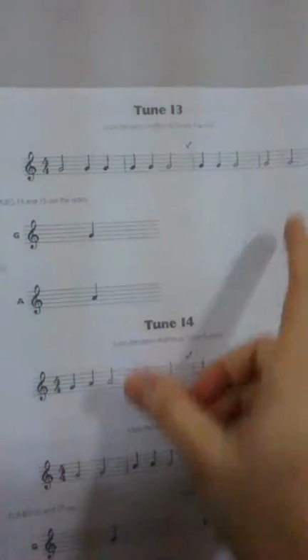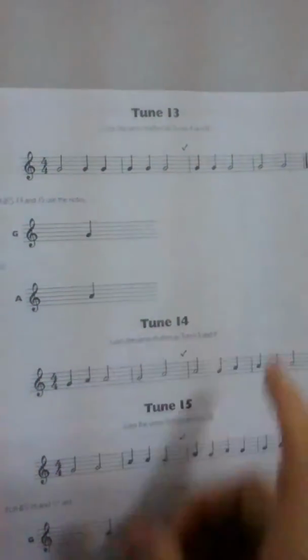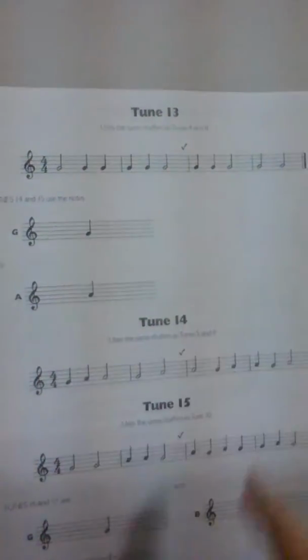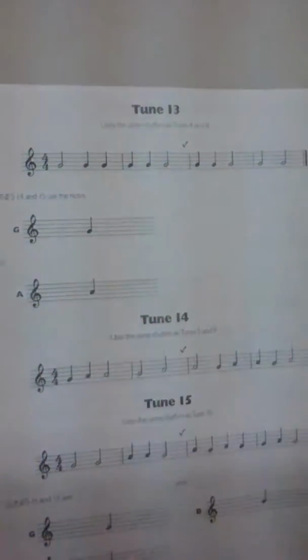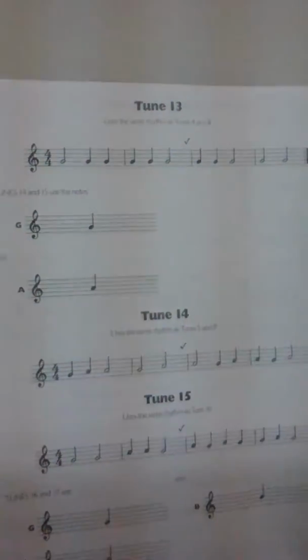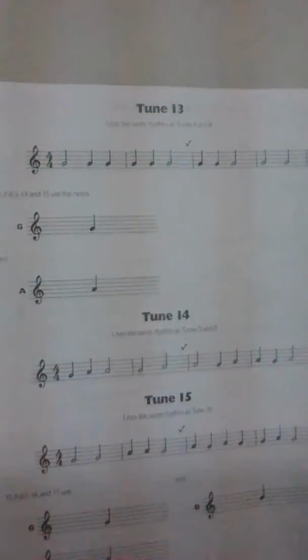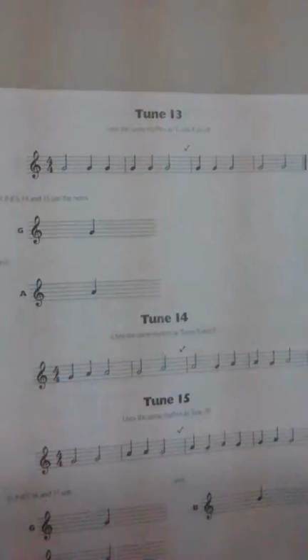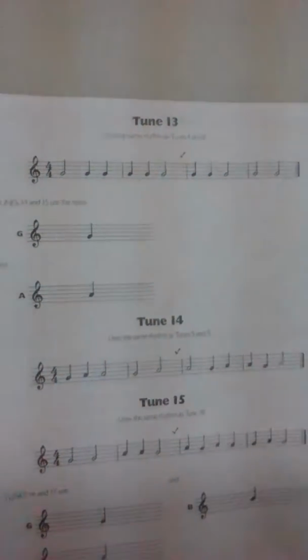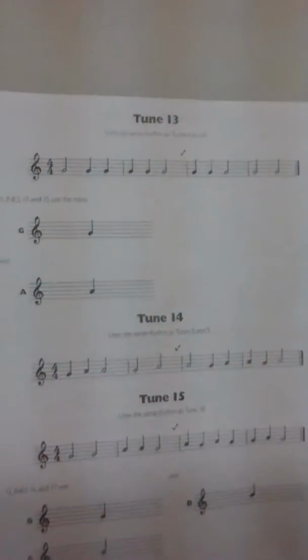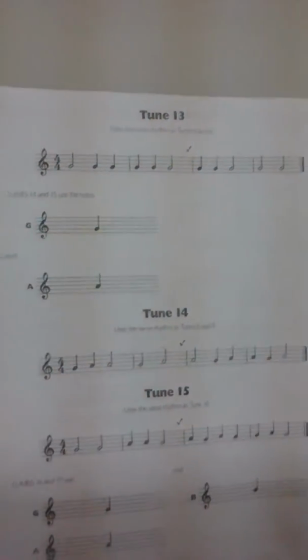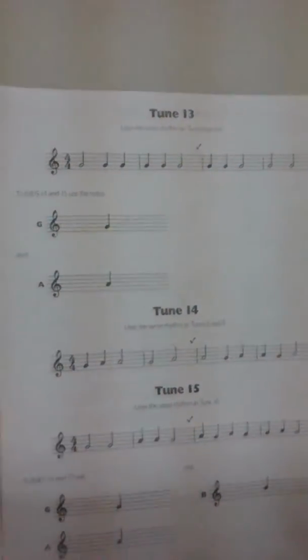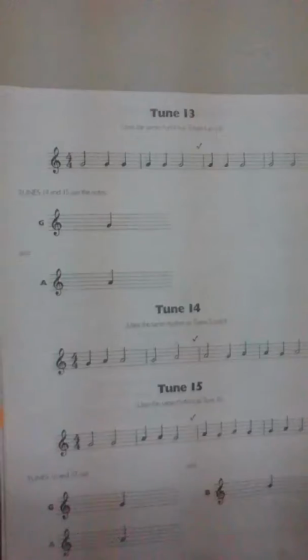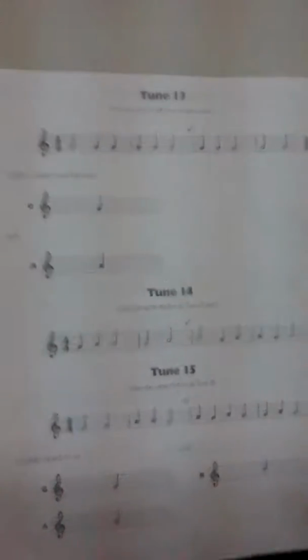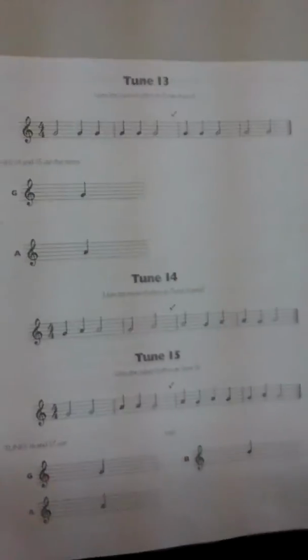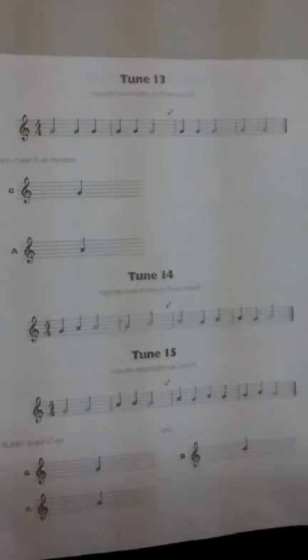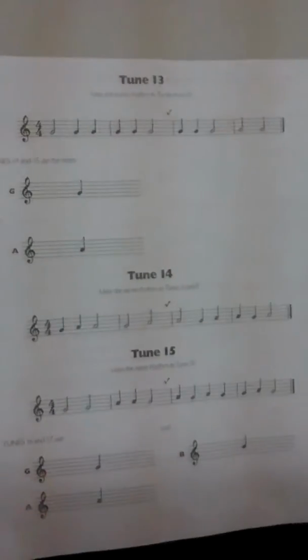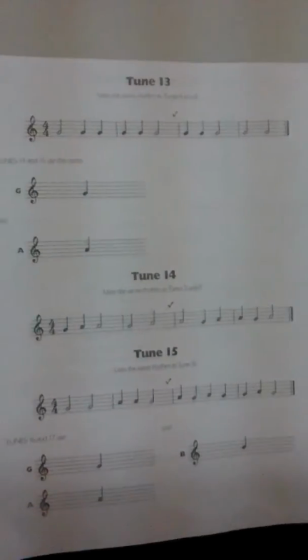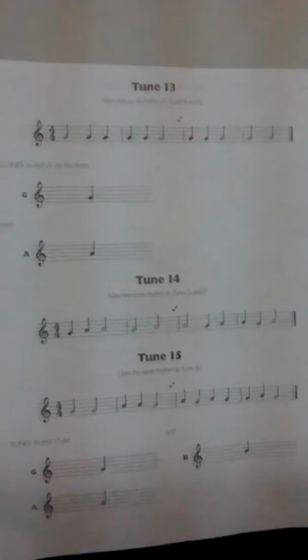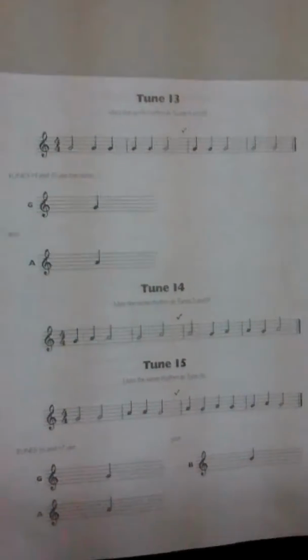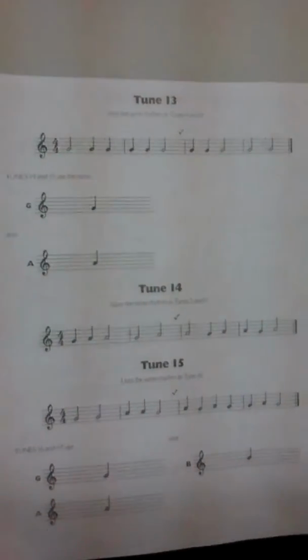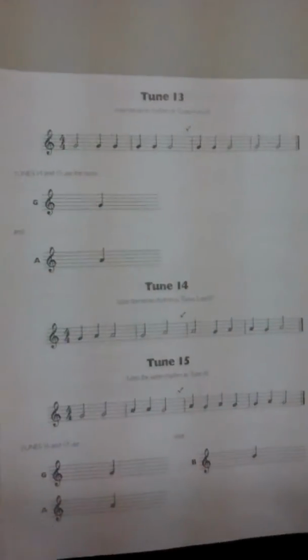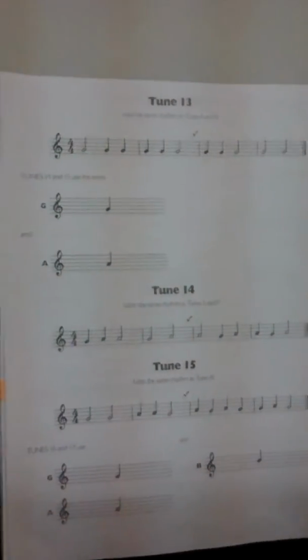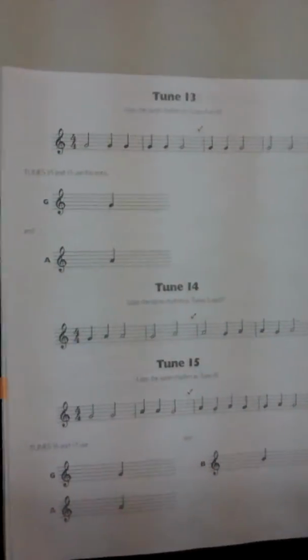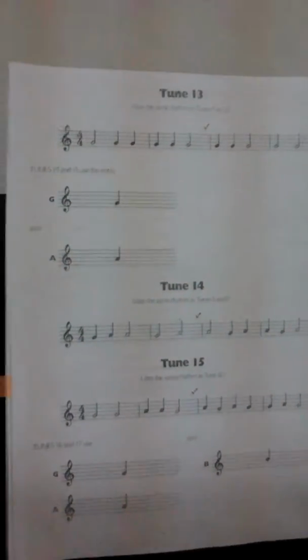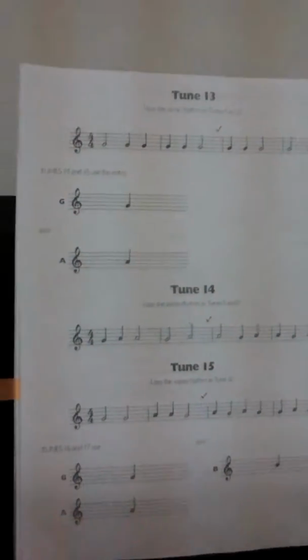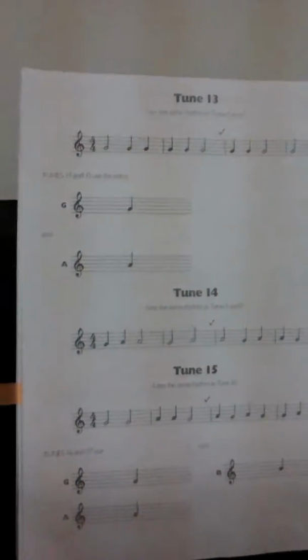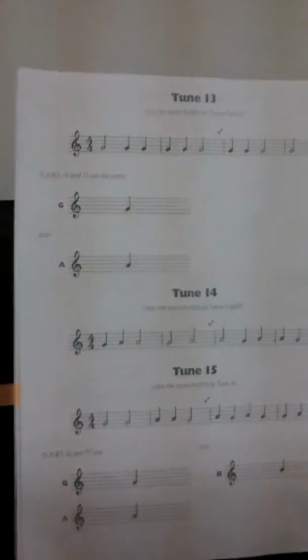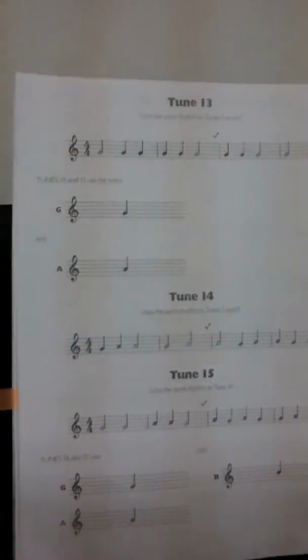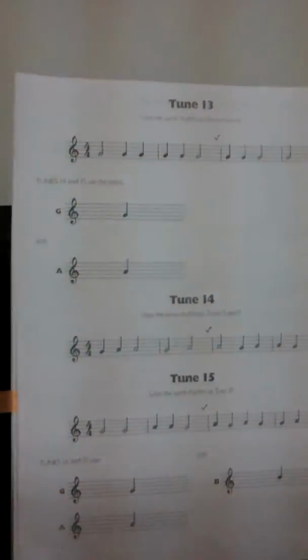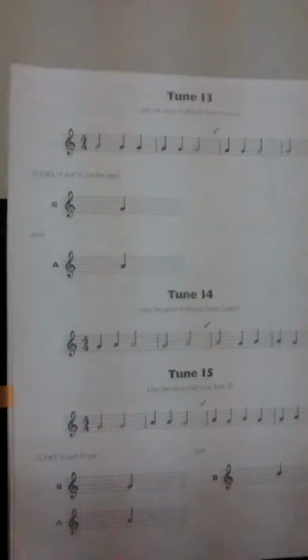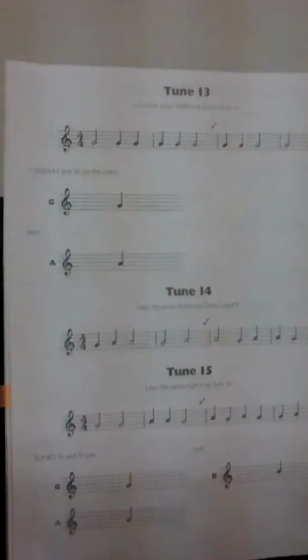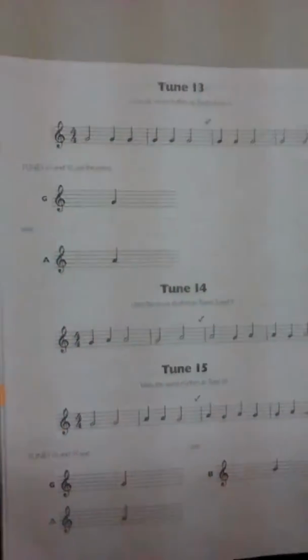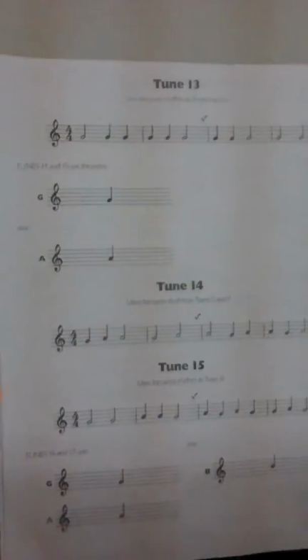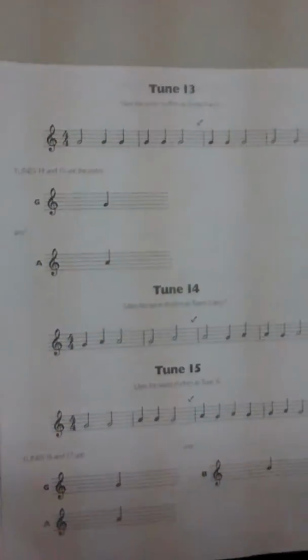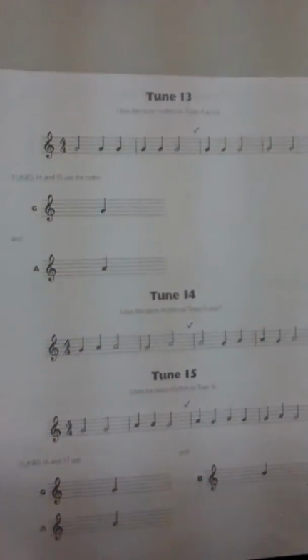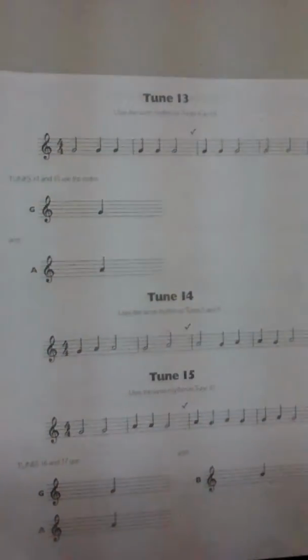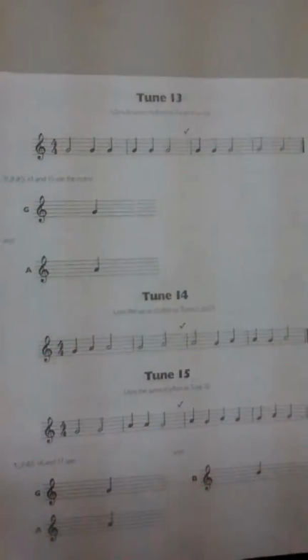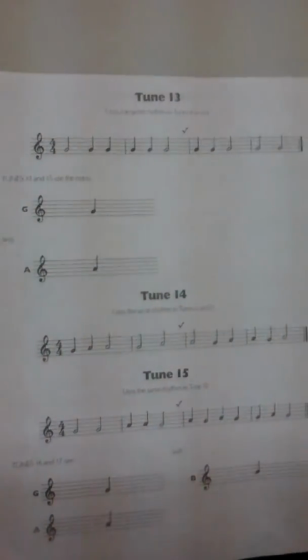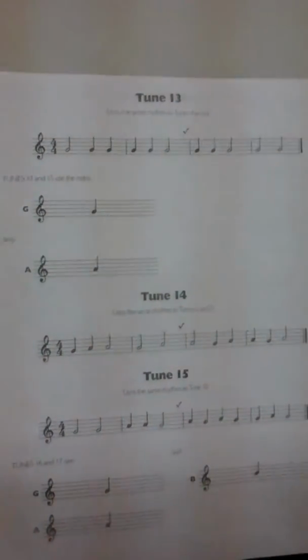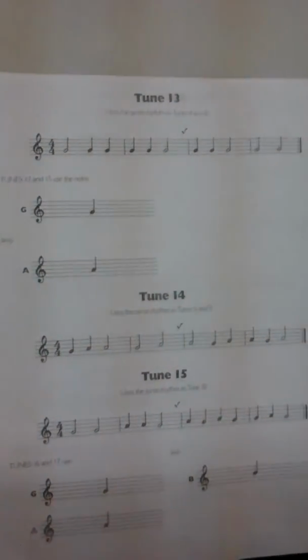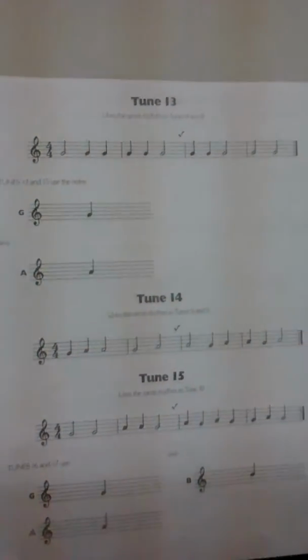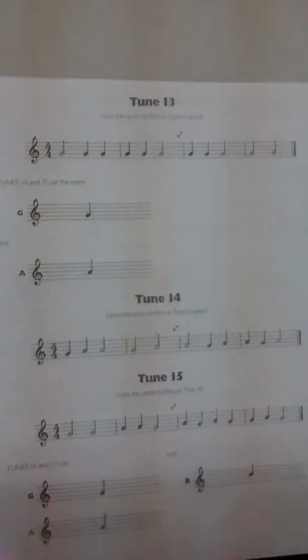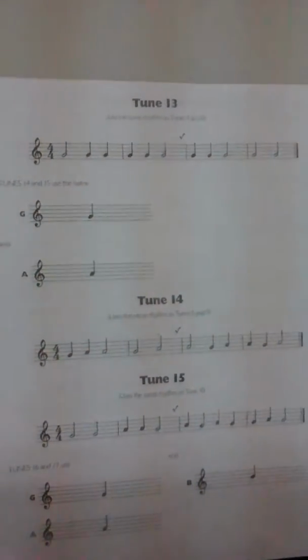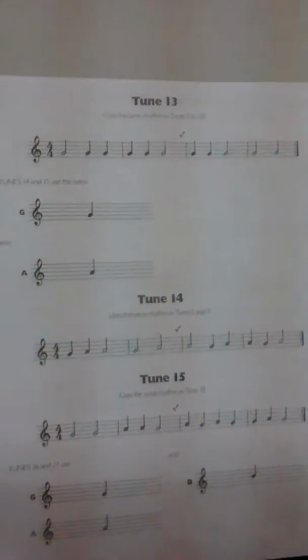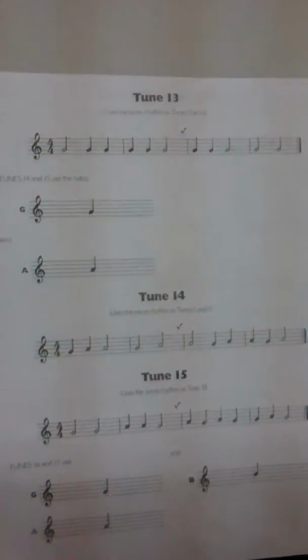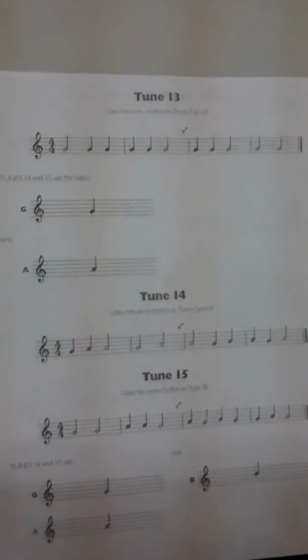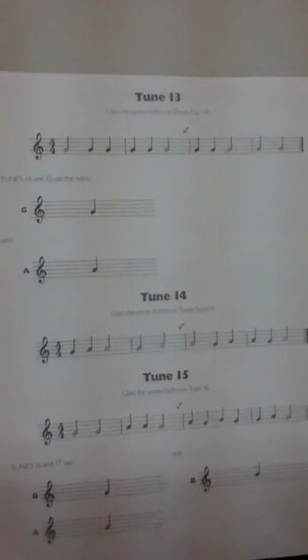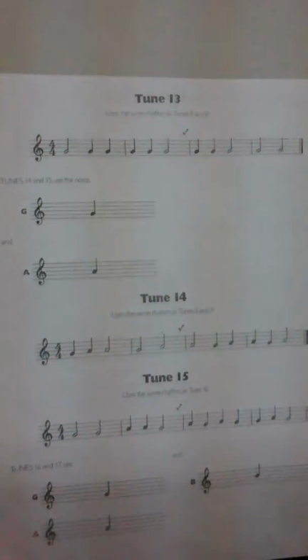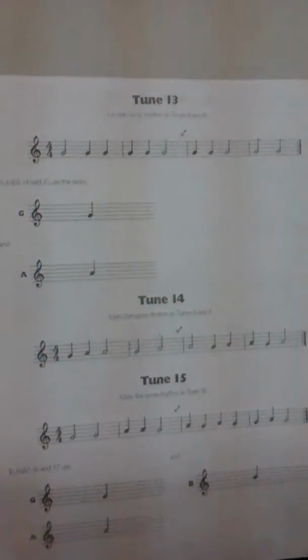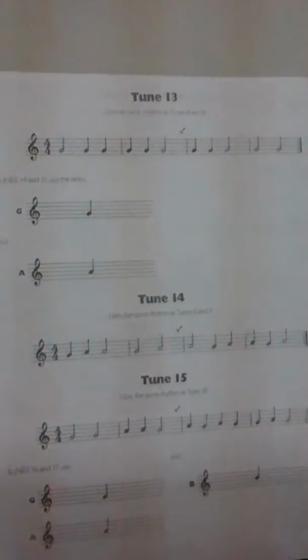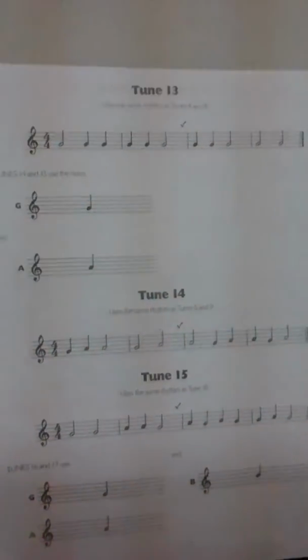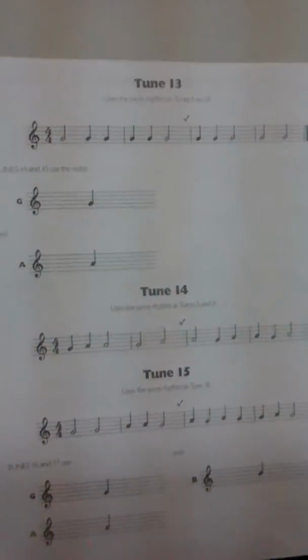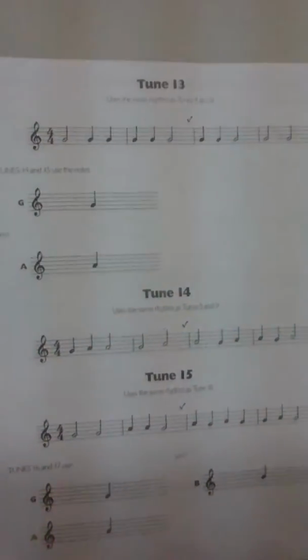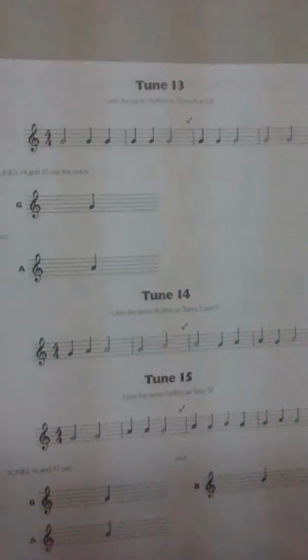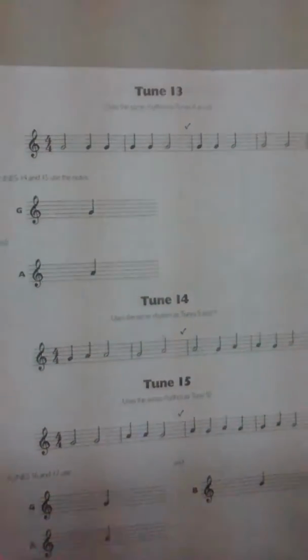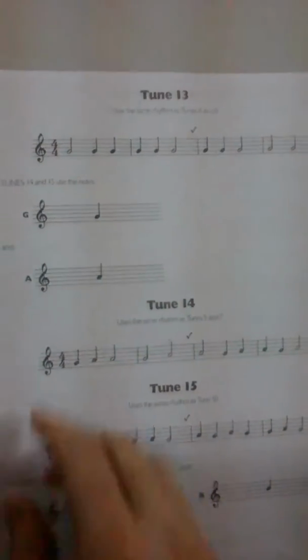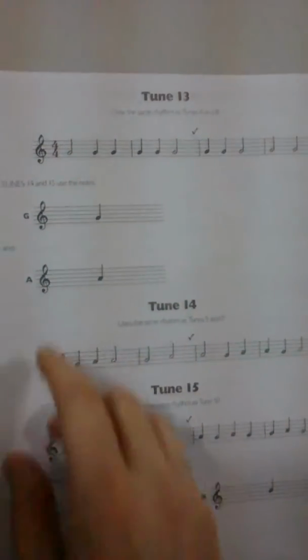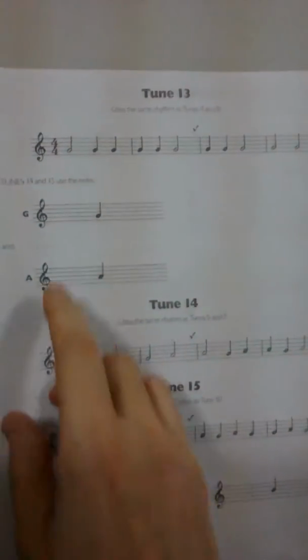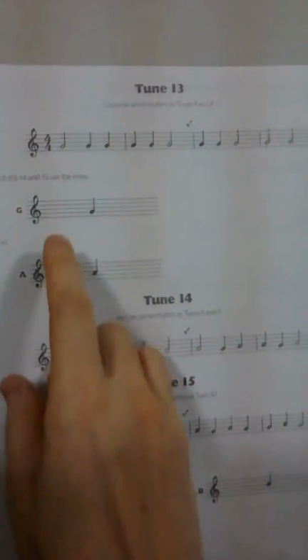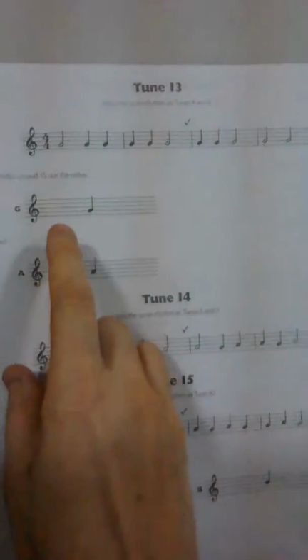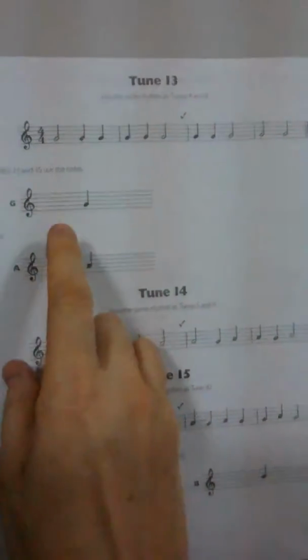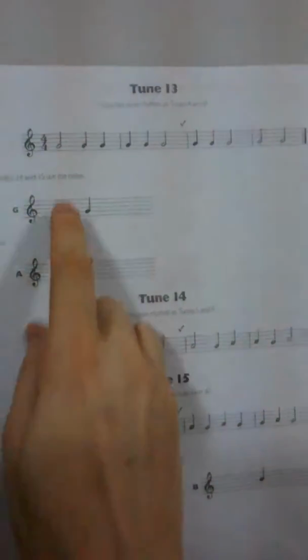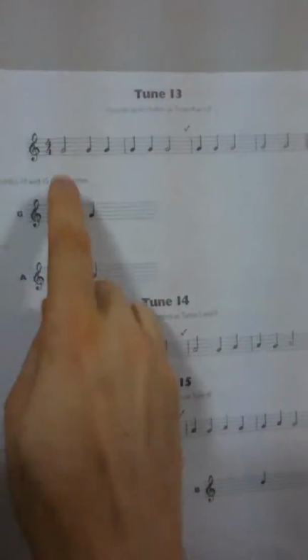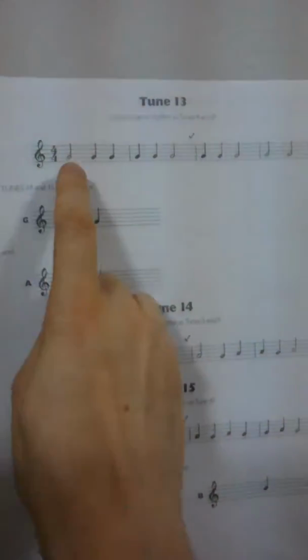Very good! Now we will add the piano to make it sound more beautiful. One, two, ready, and...